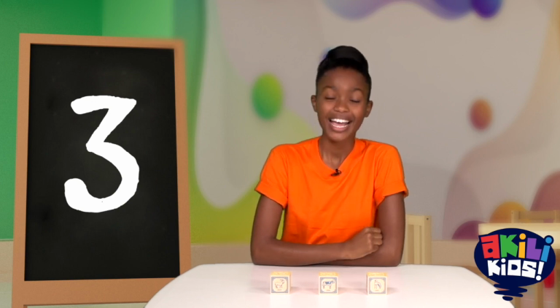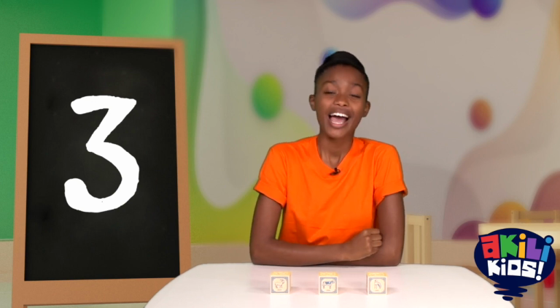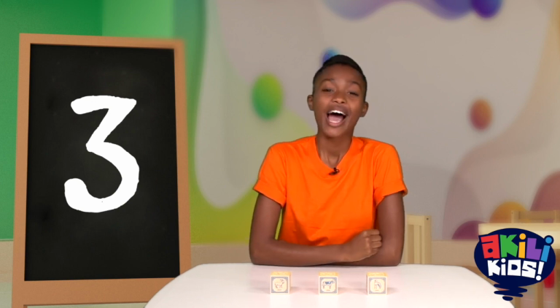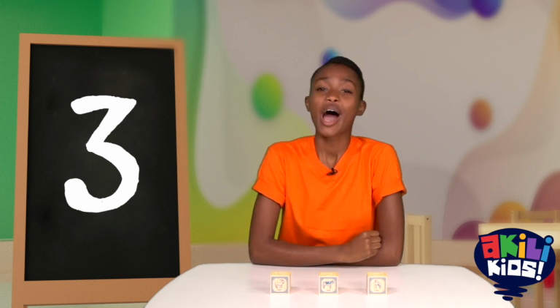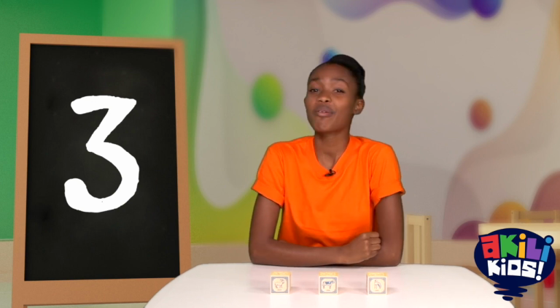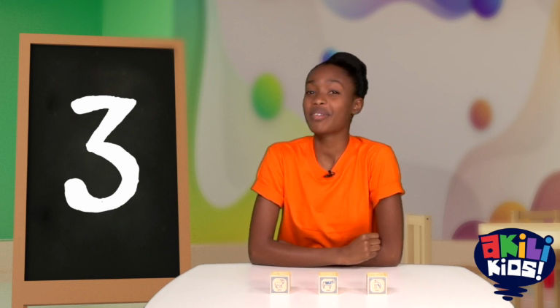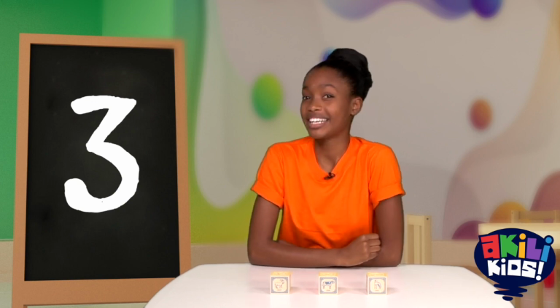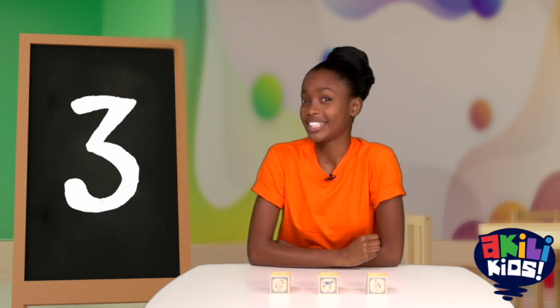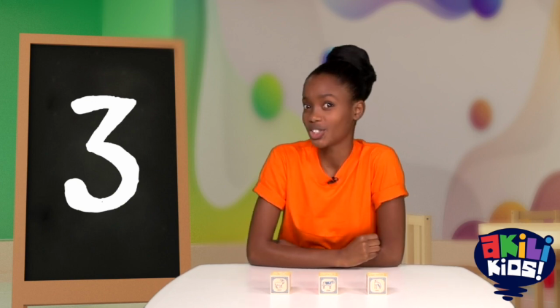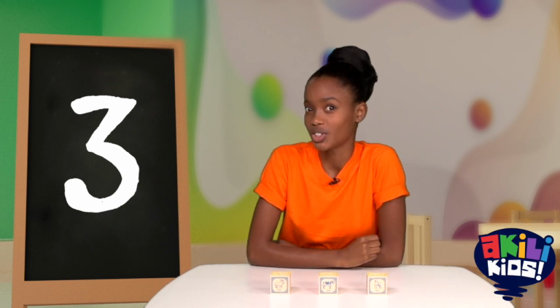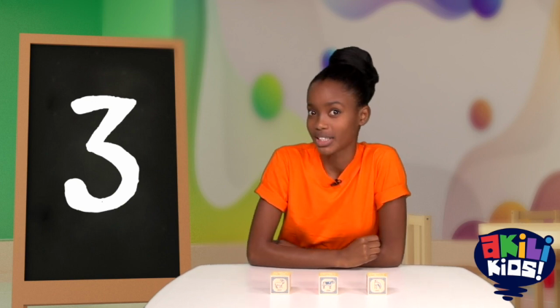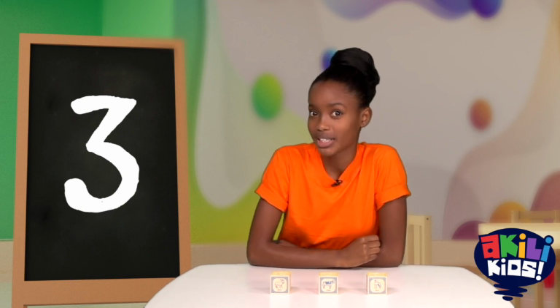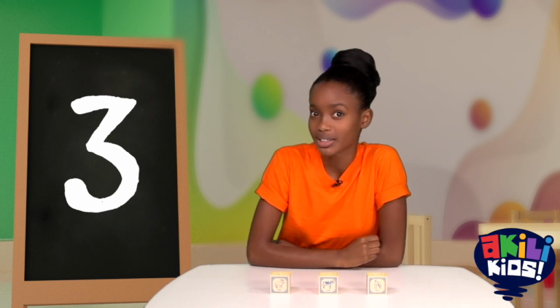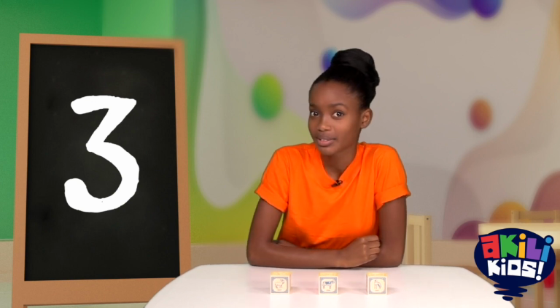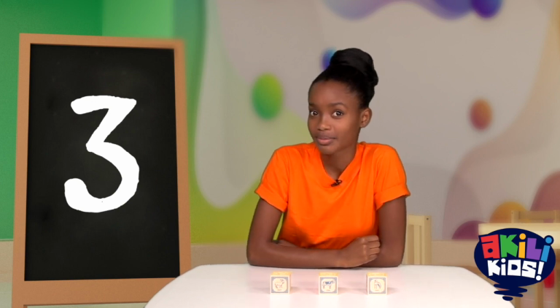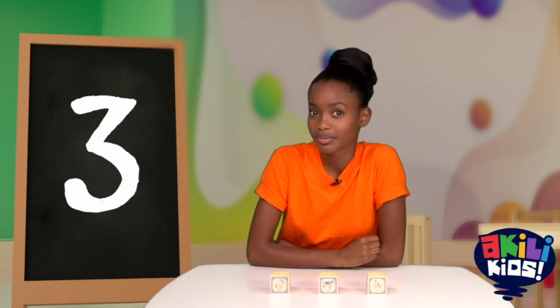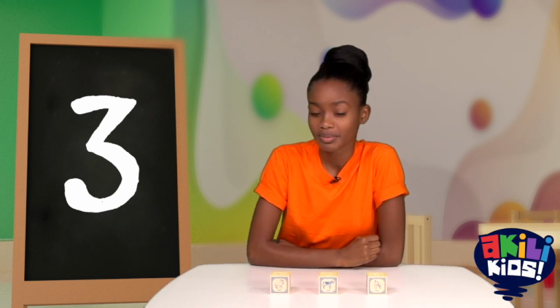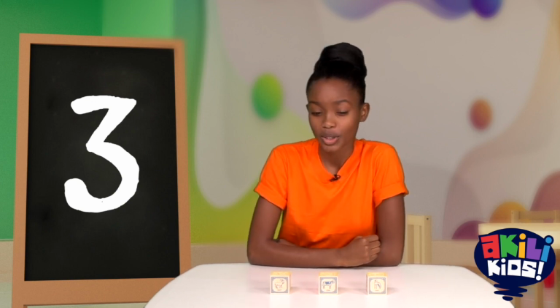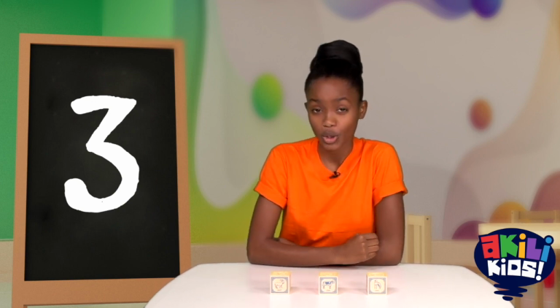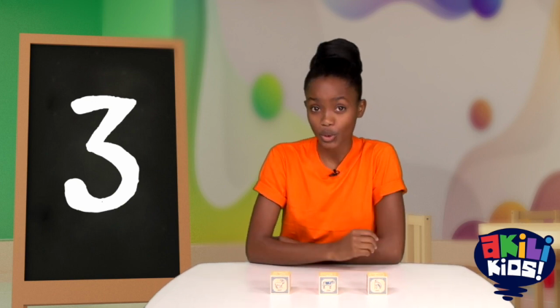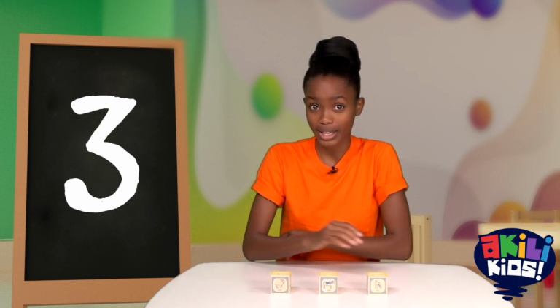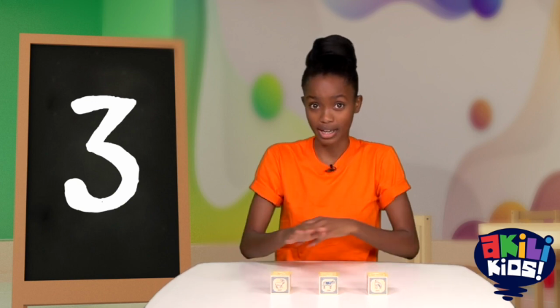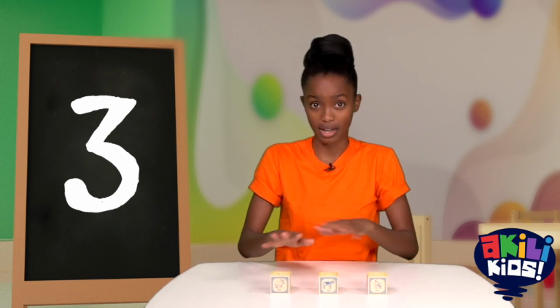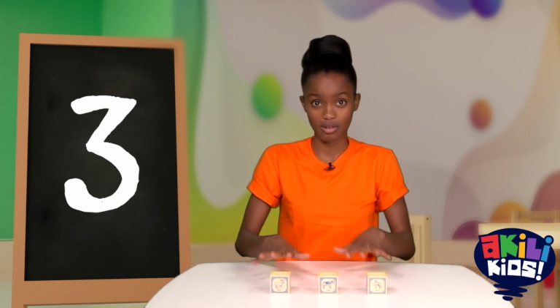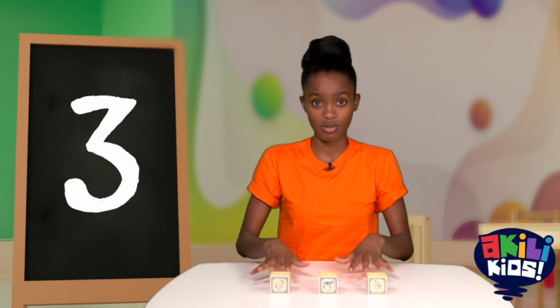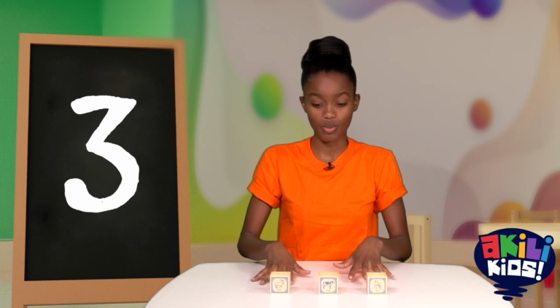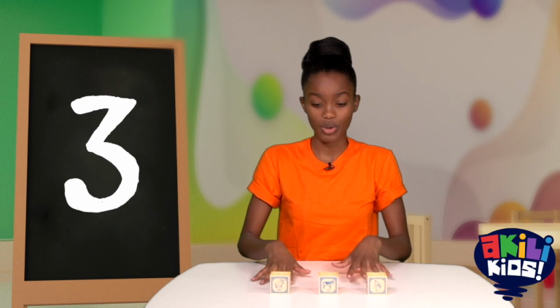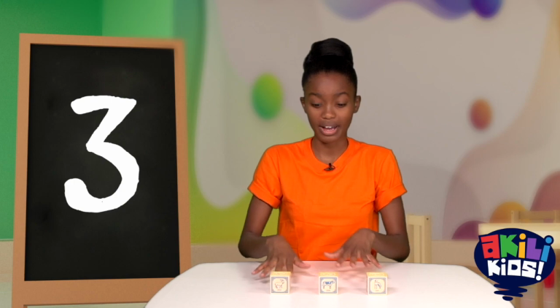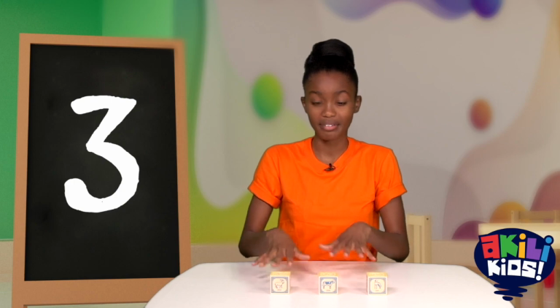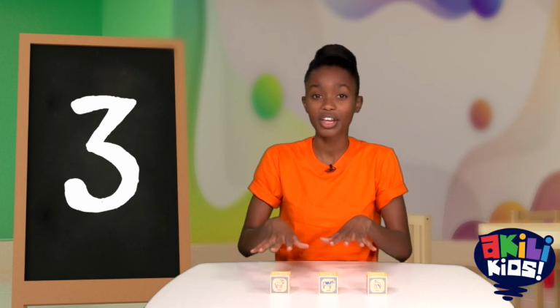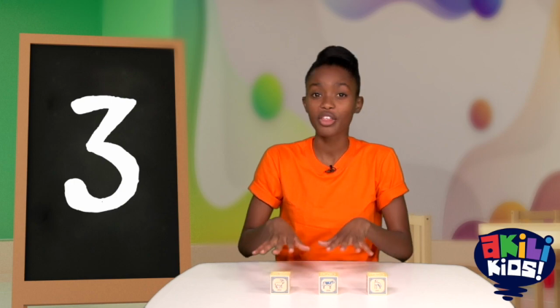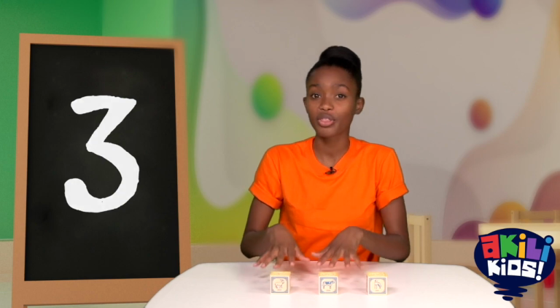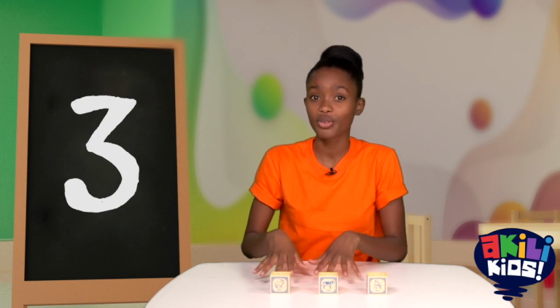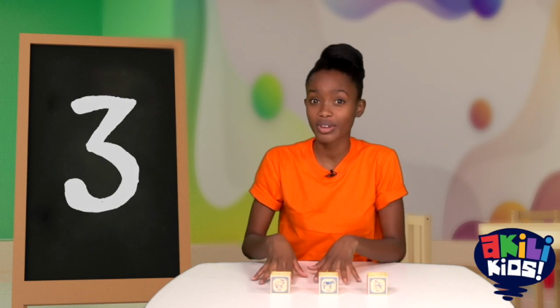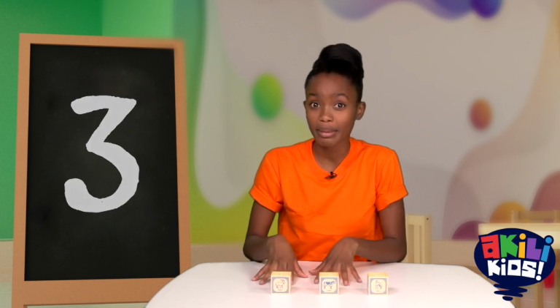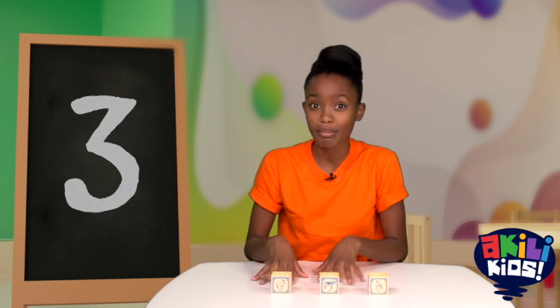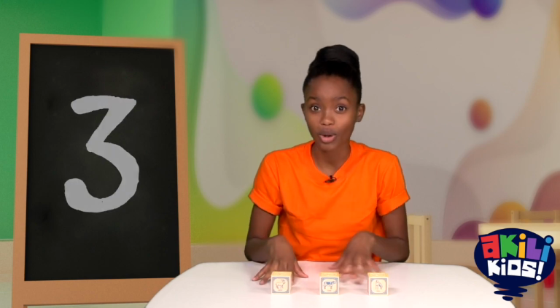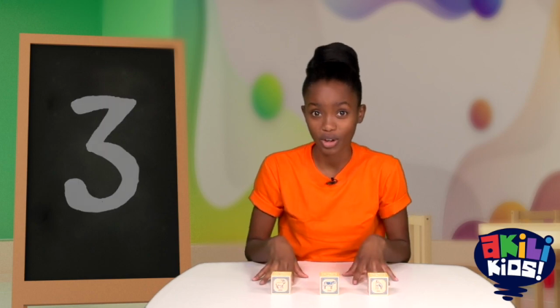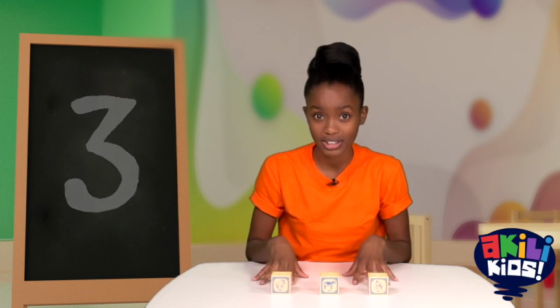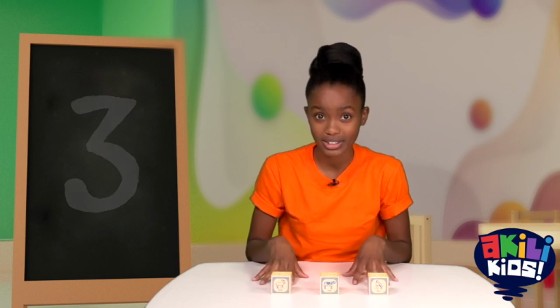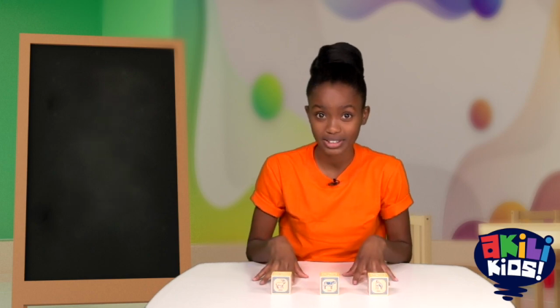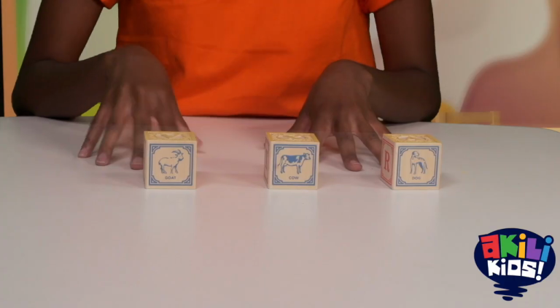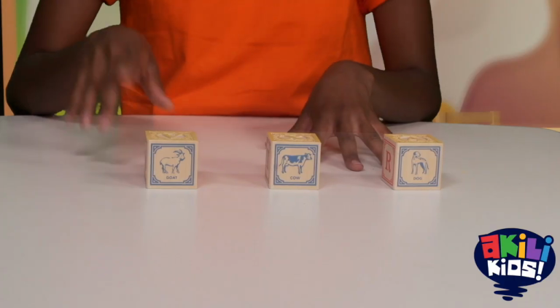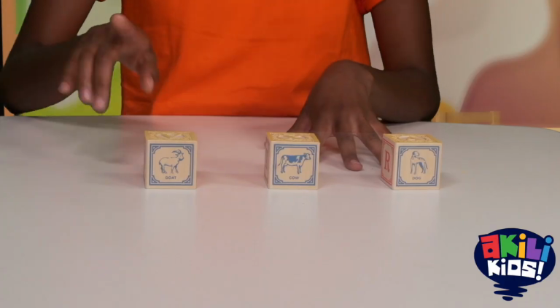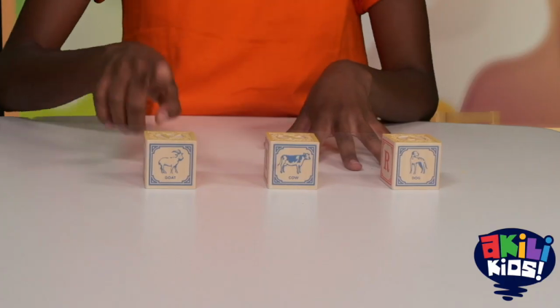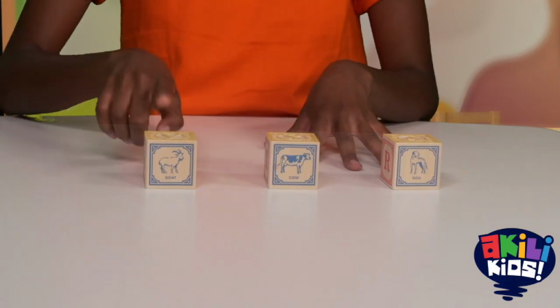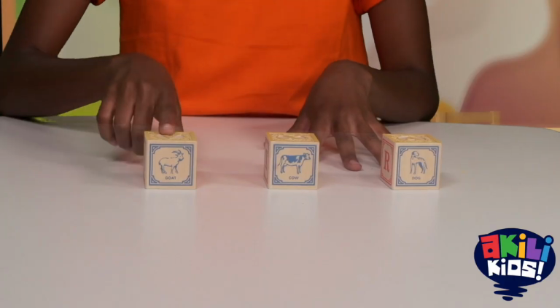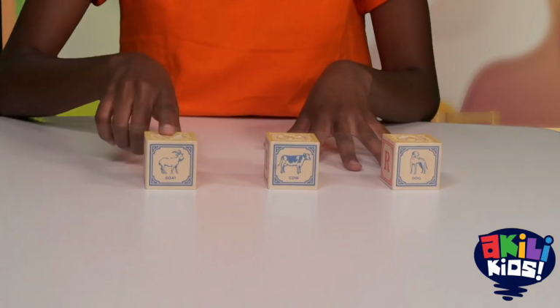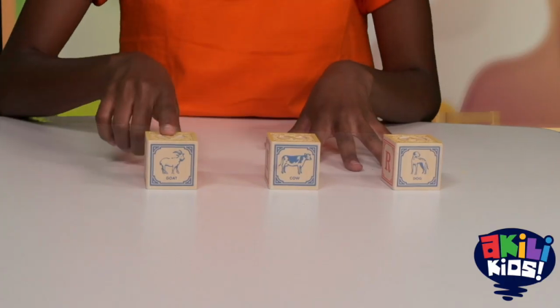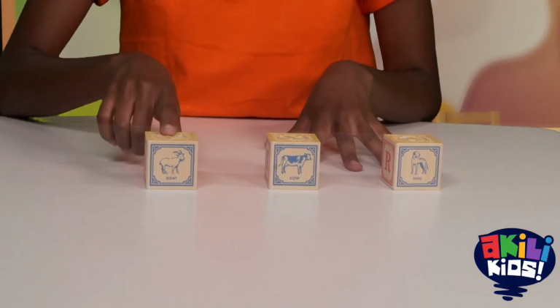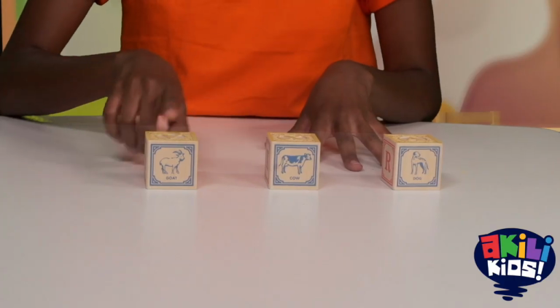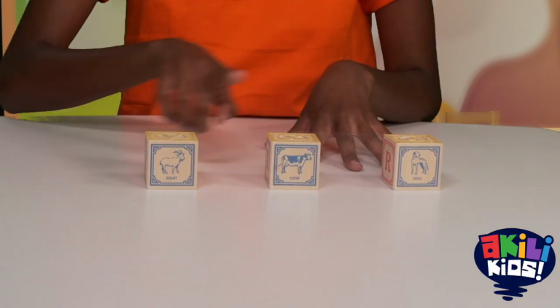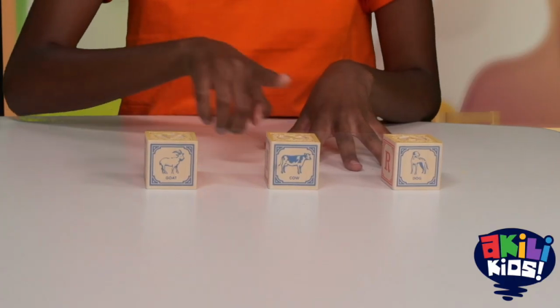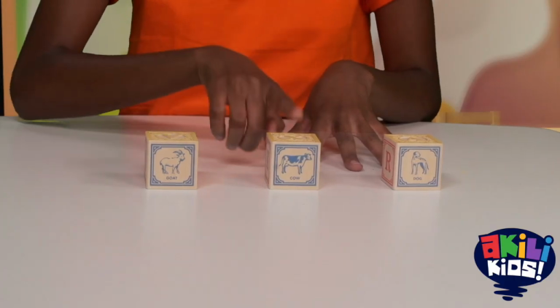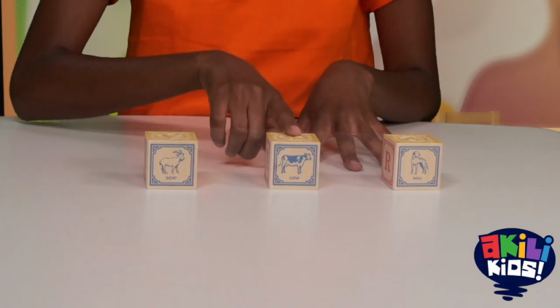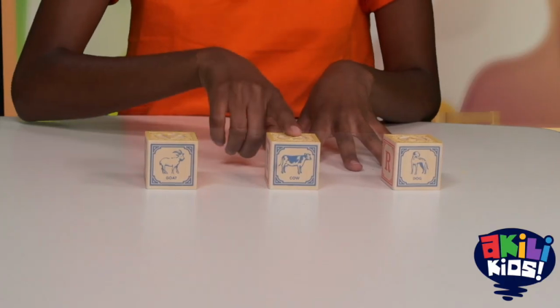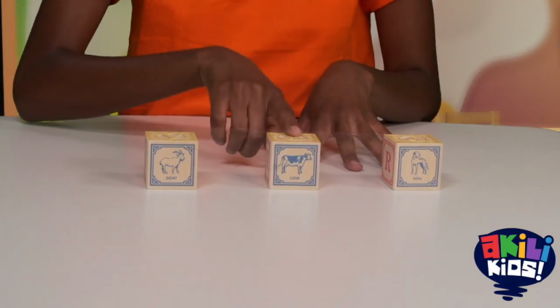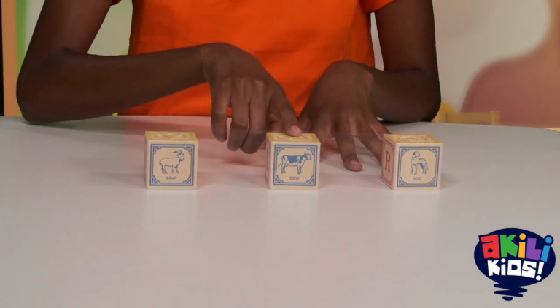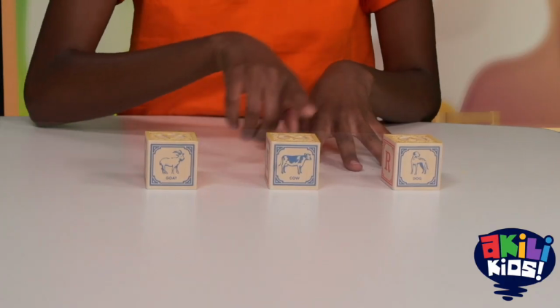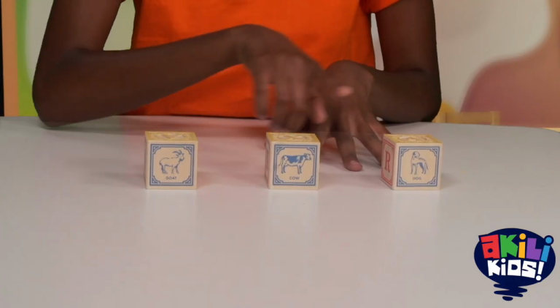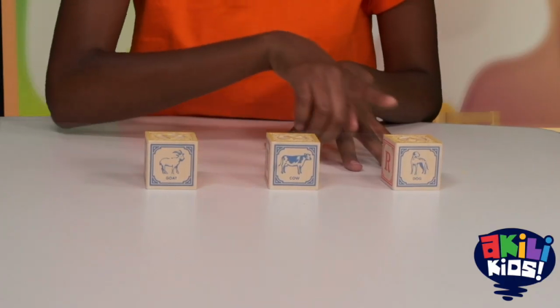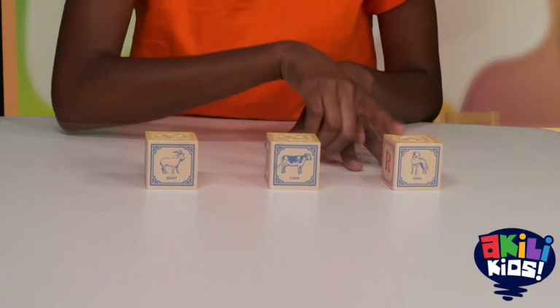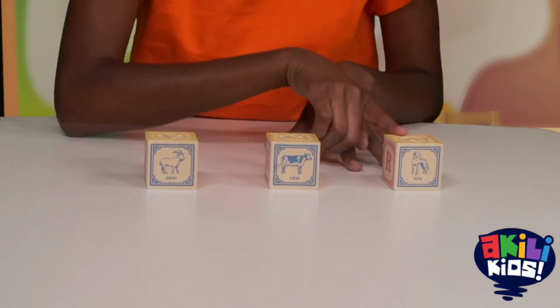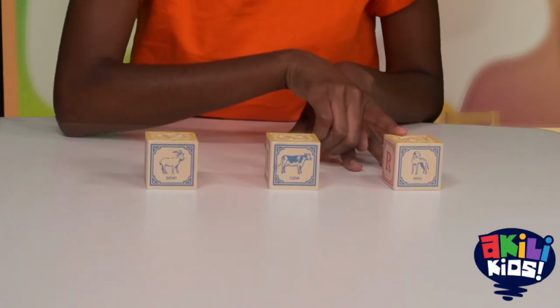How many is 3? Look here, we have three blocks. 1, 2, 3.